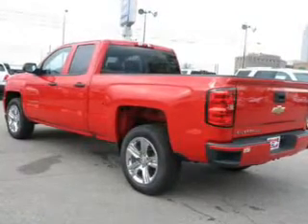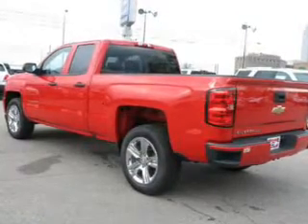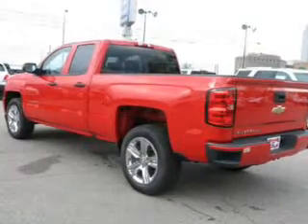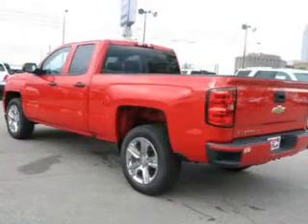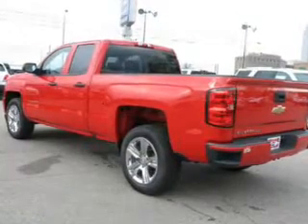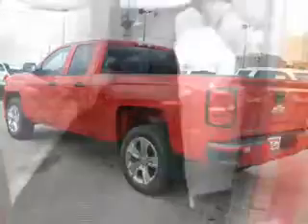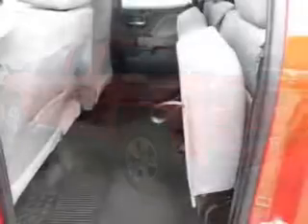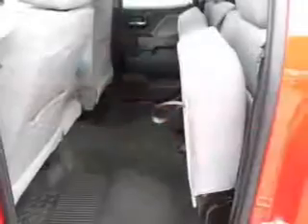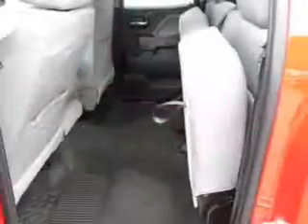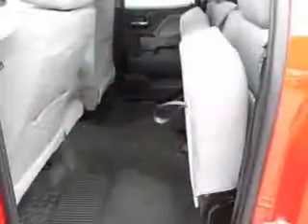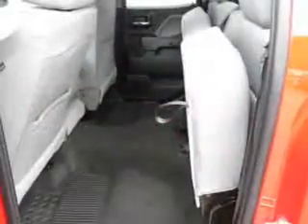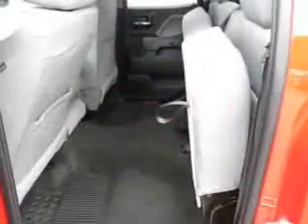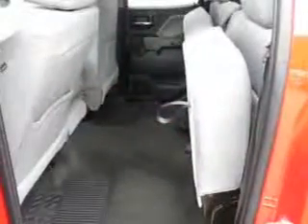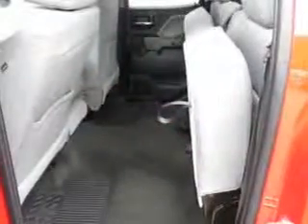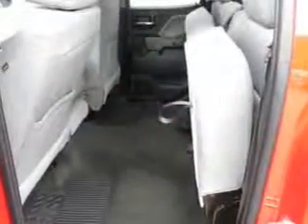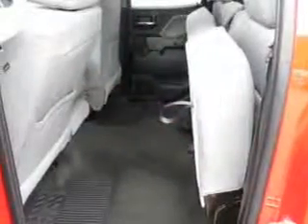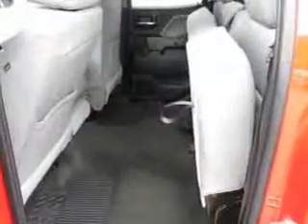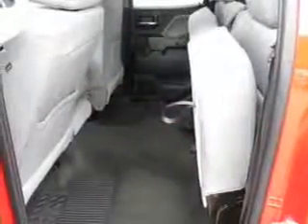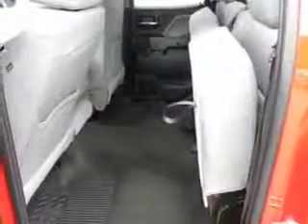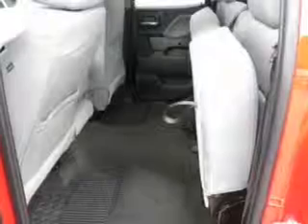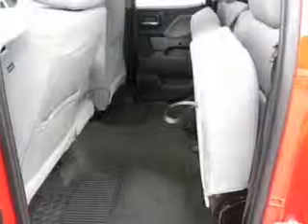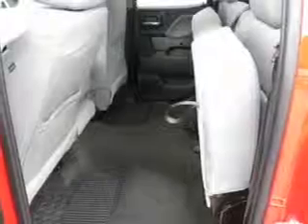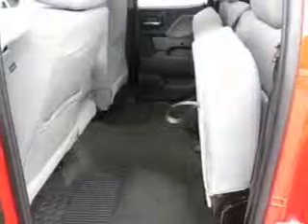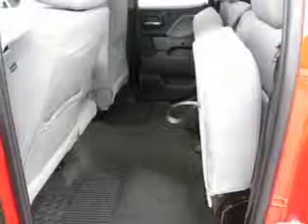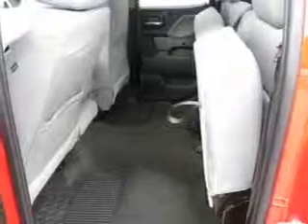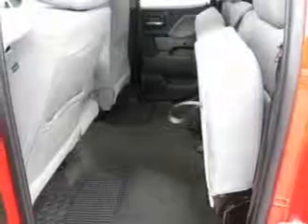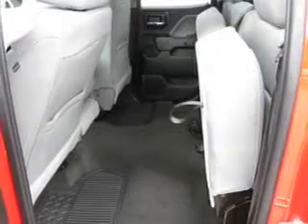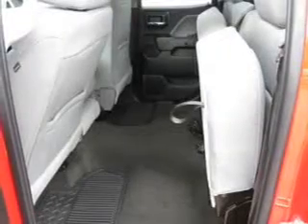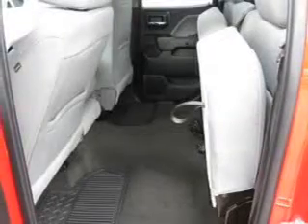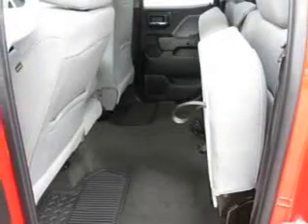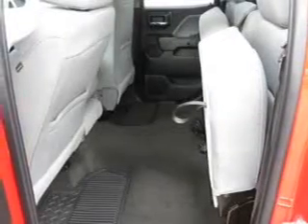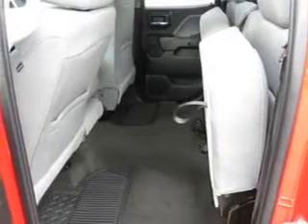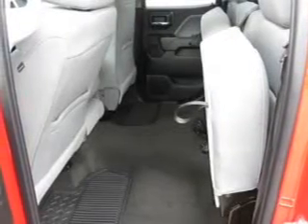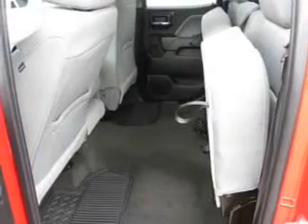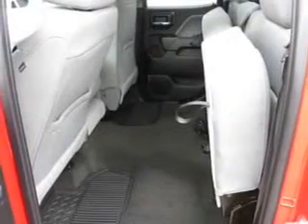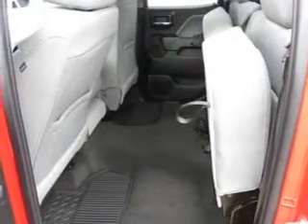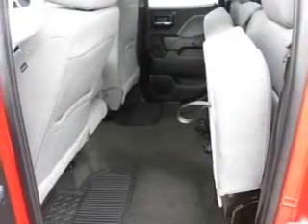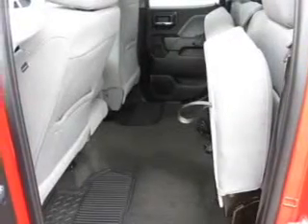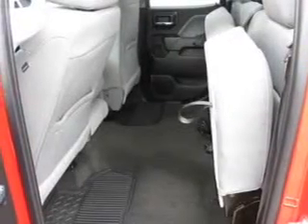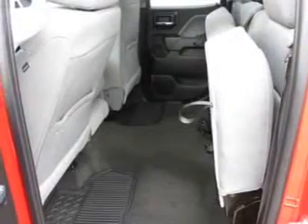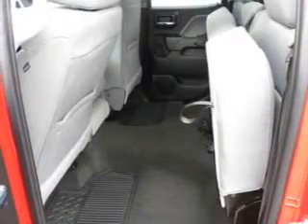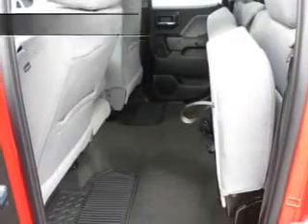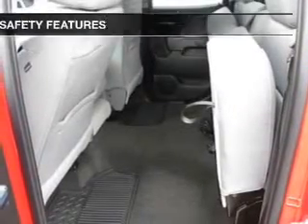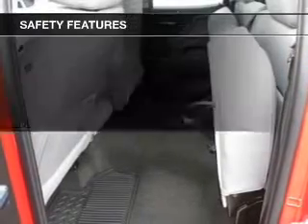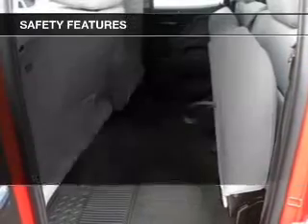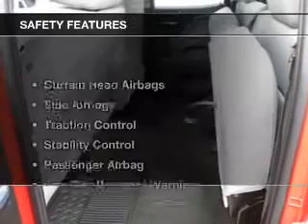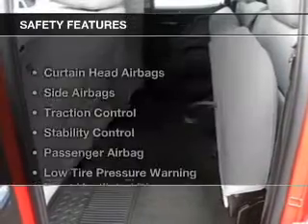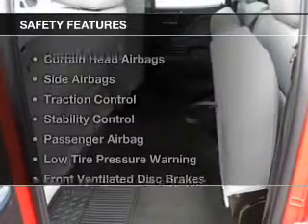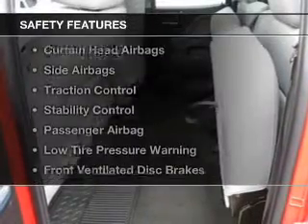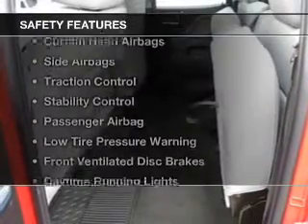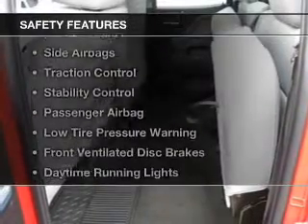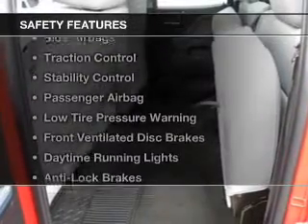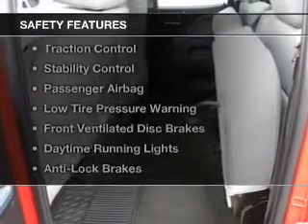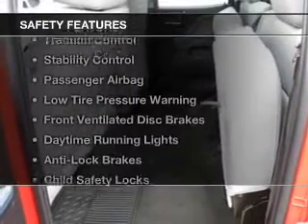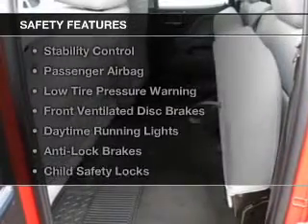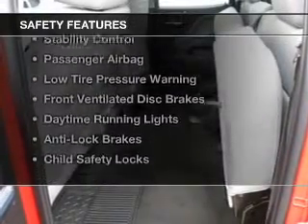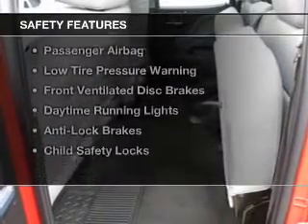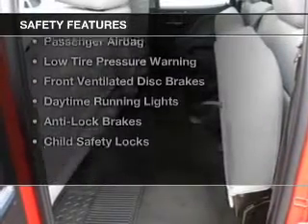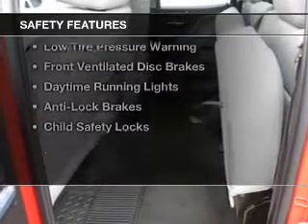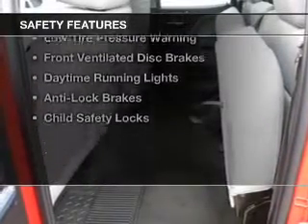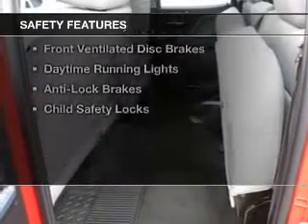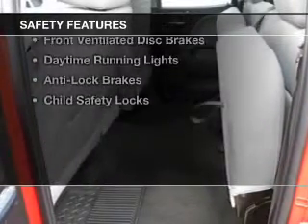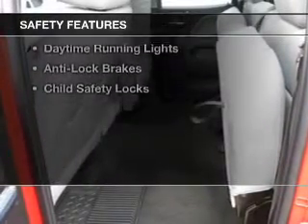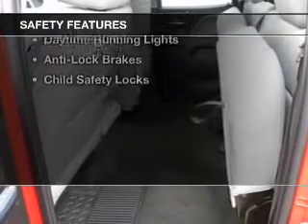A trip computer, privacy glass, air conditioning, and power door locks. Safety was made a priority with these features.